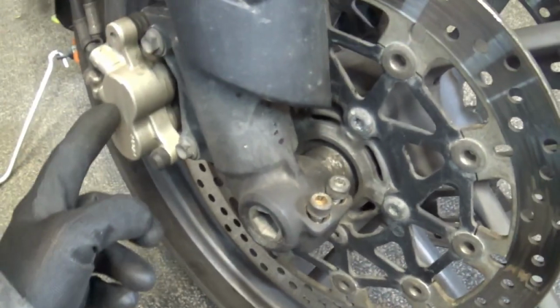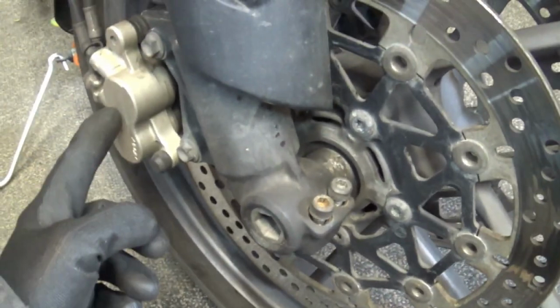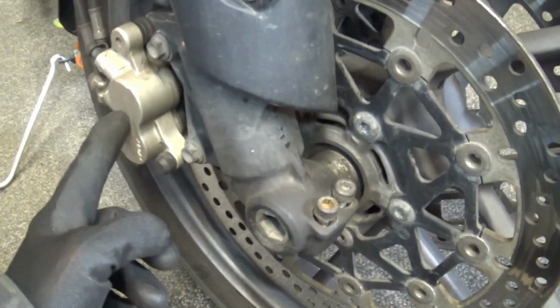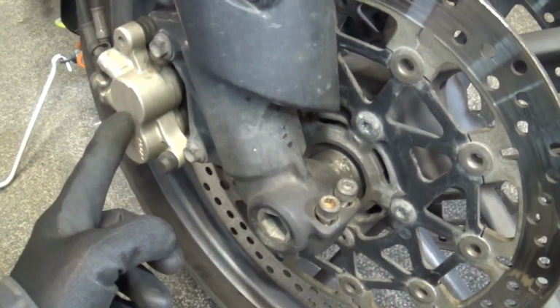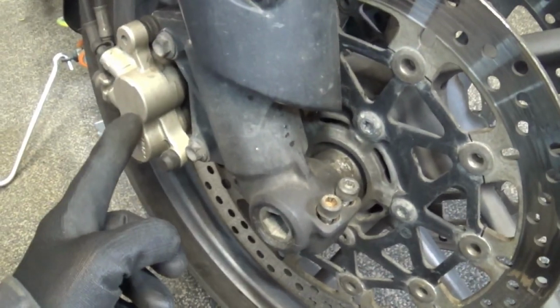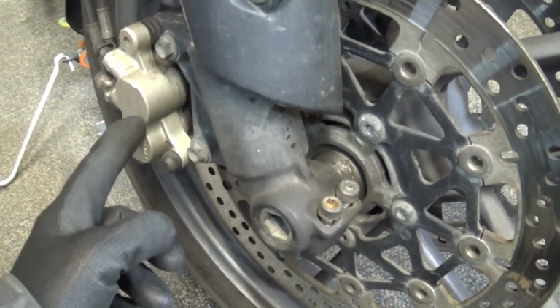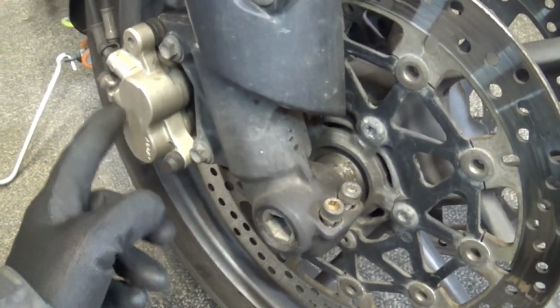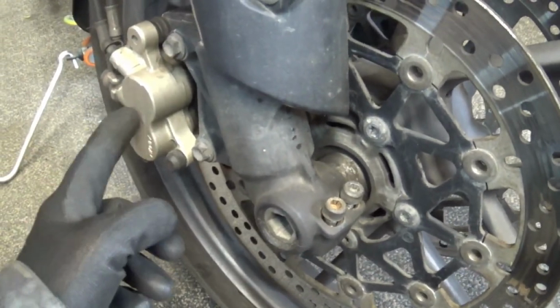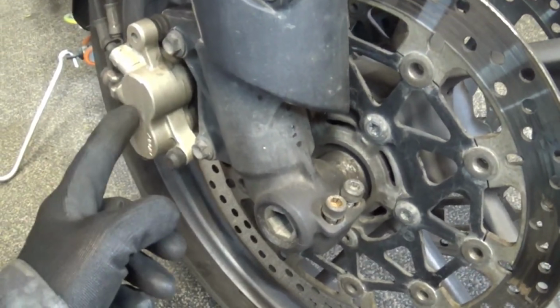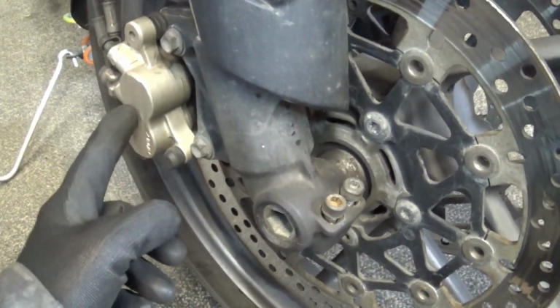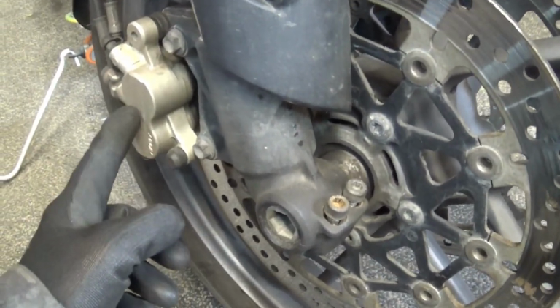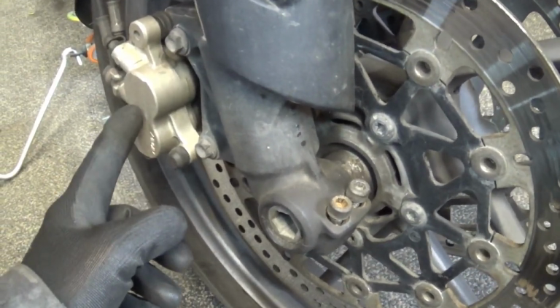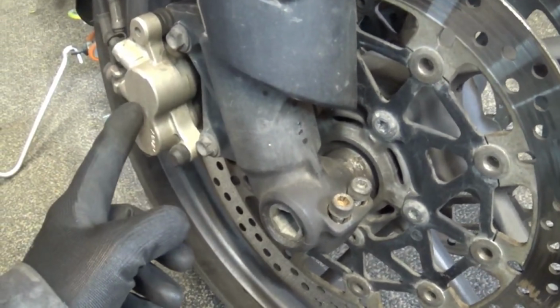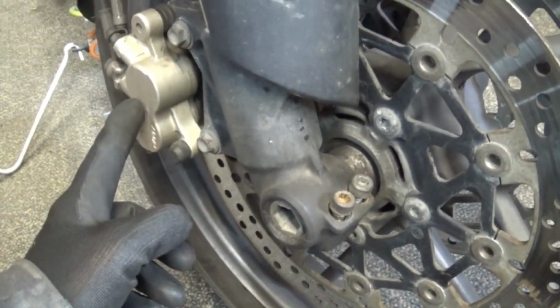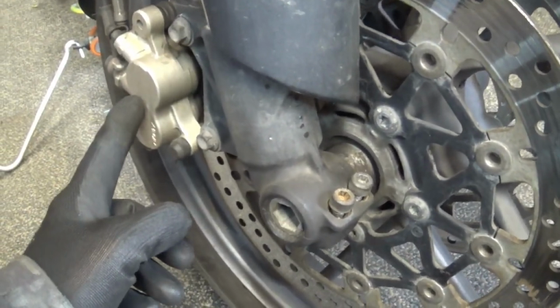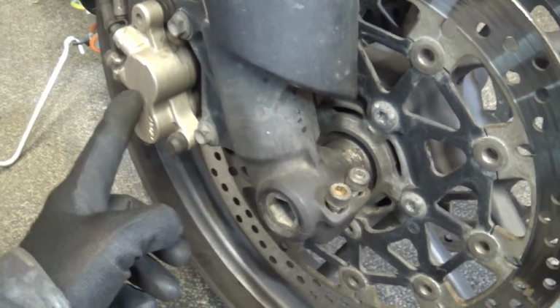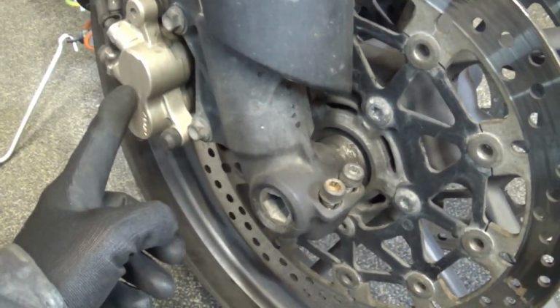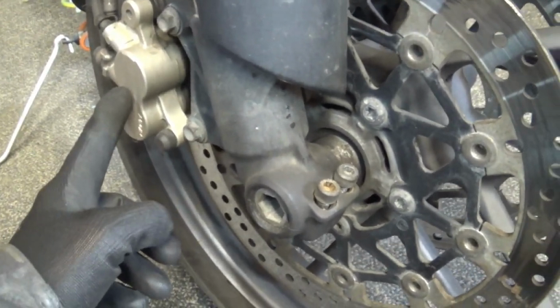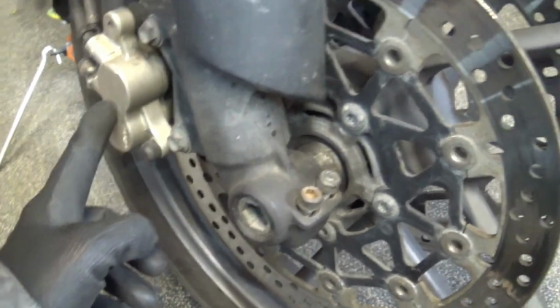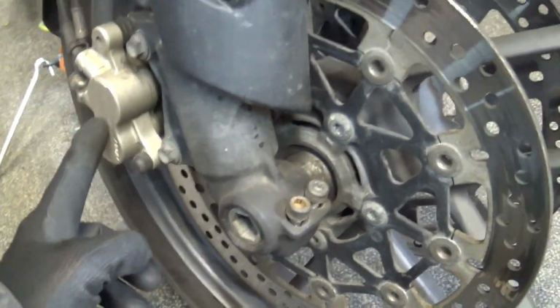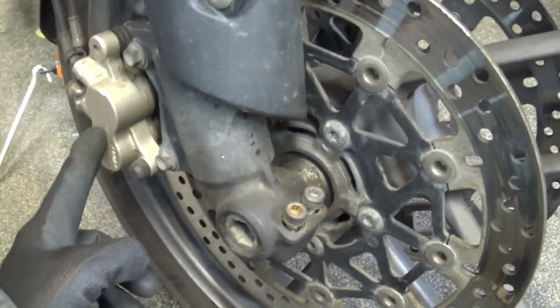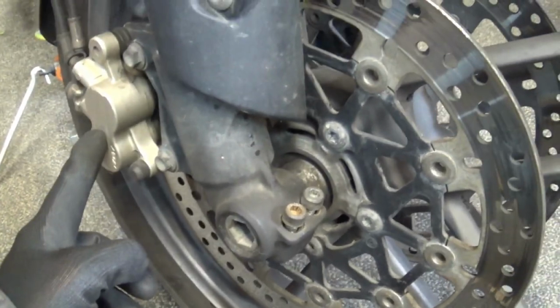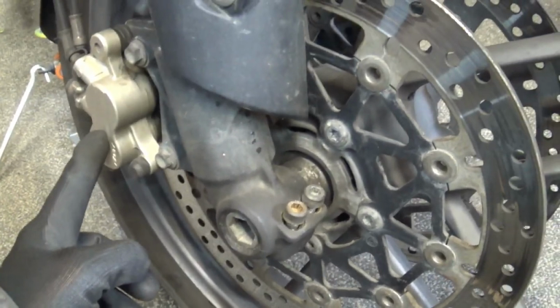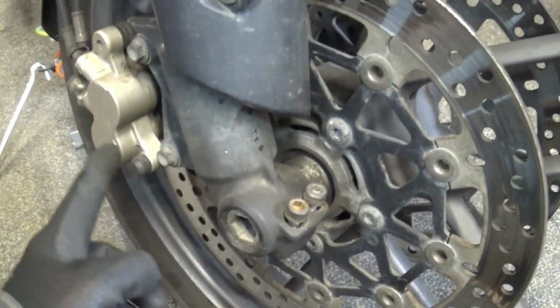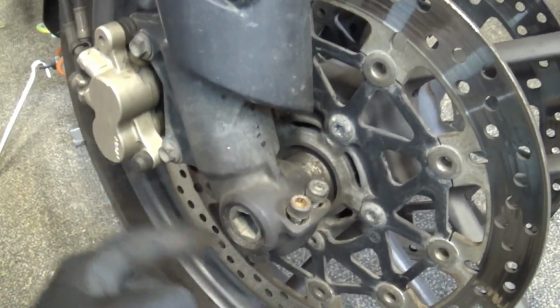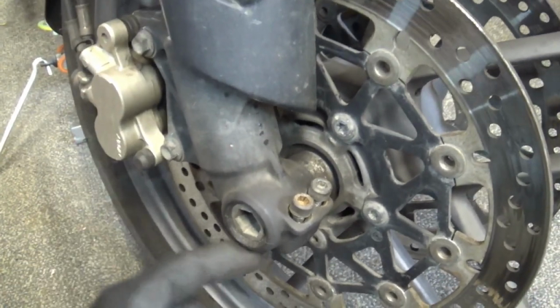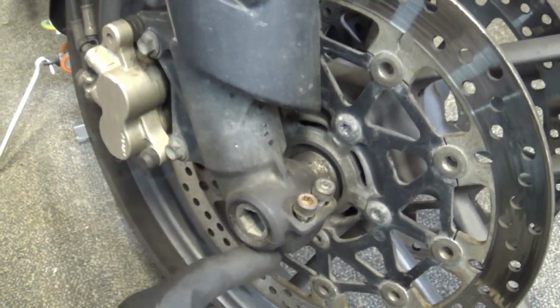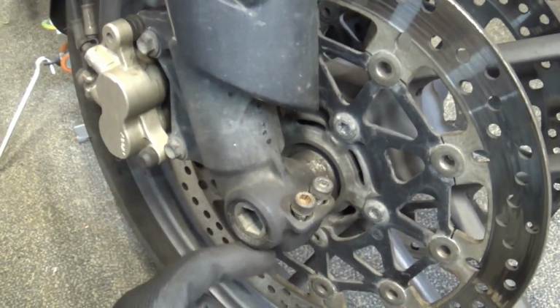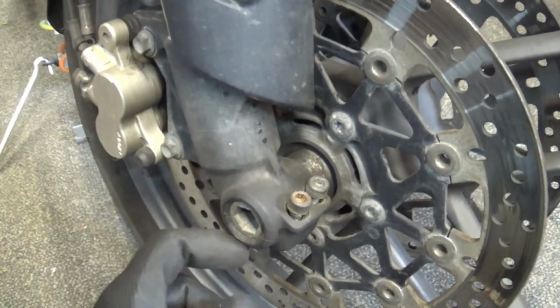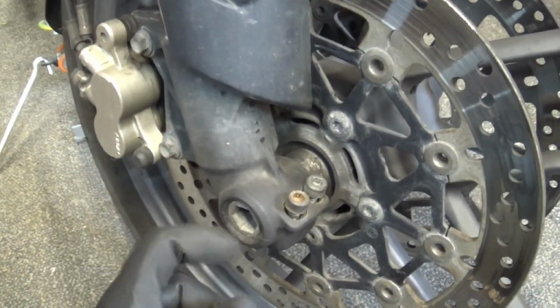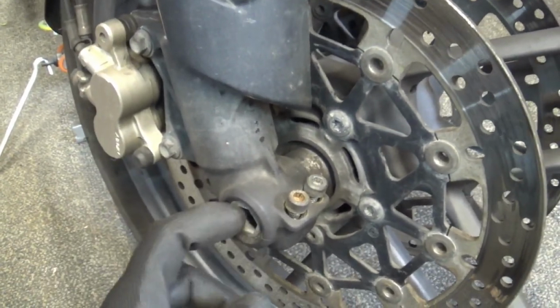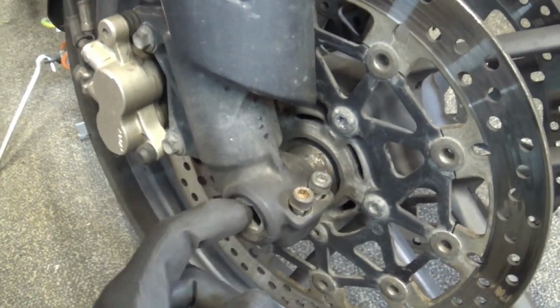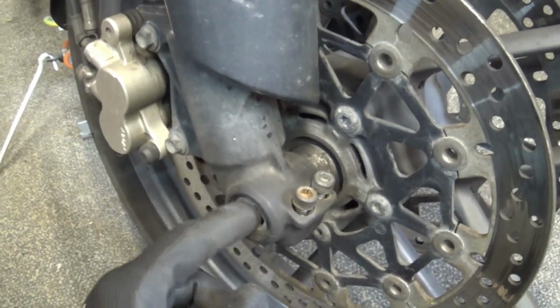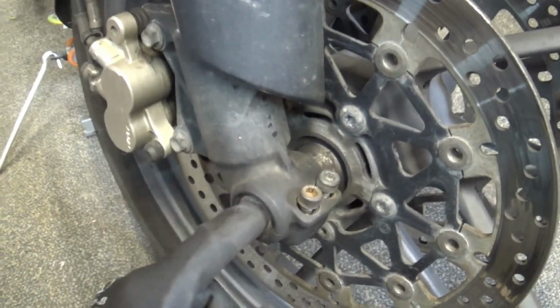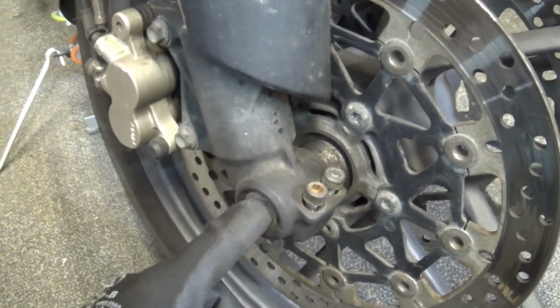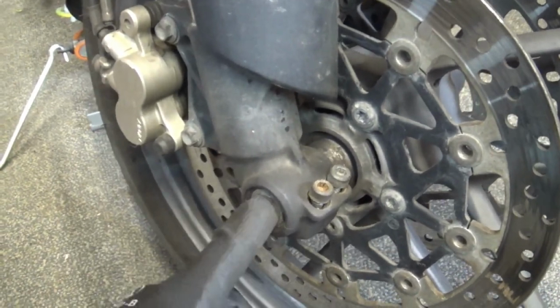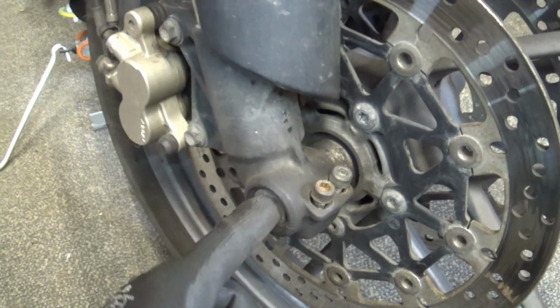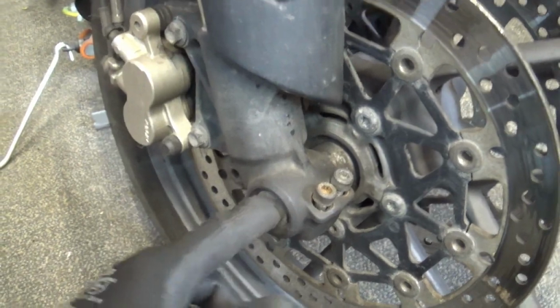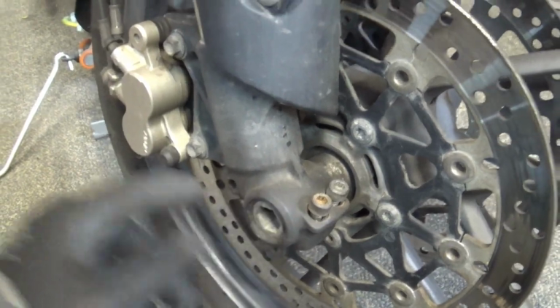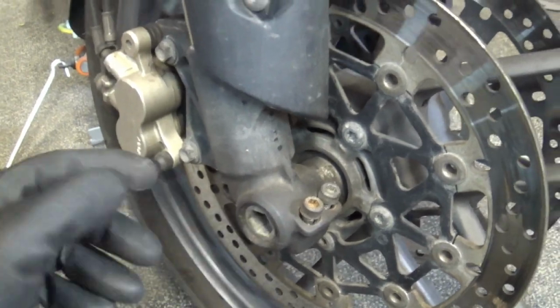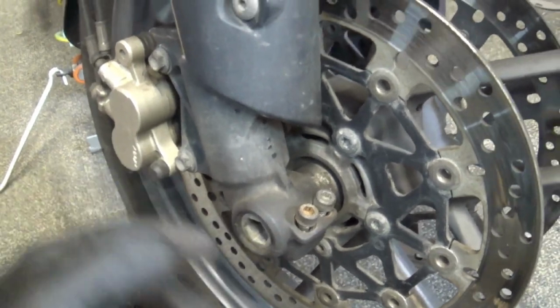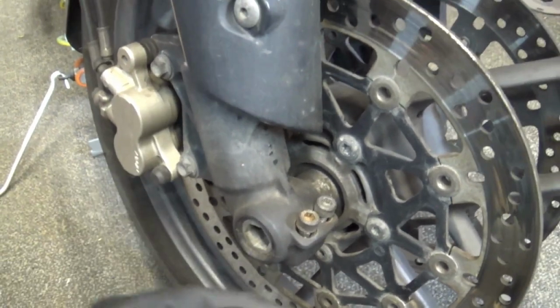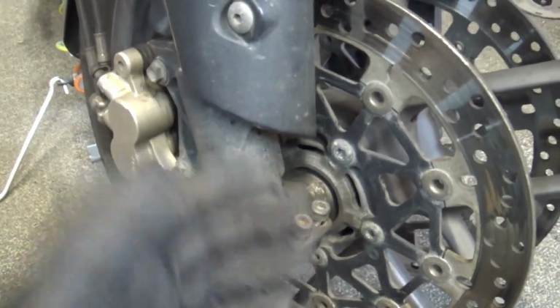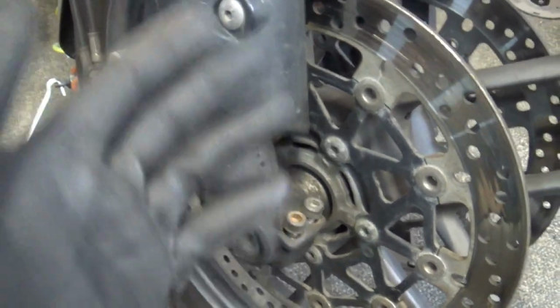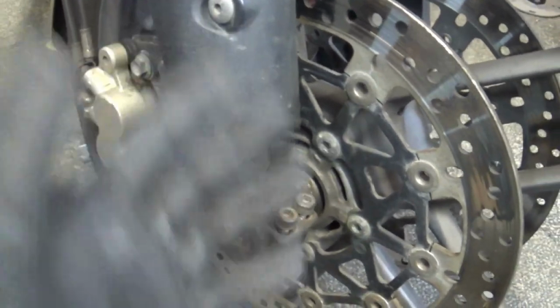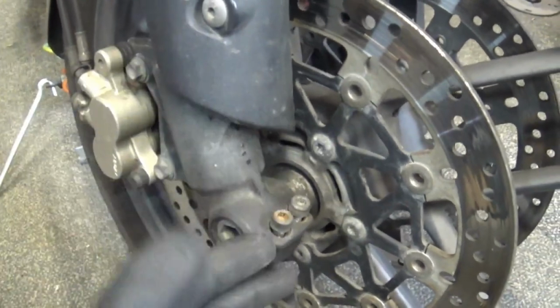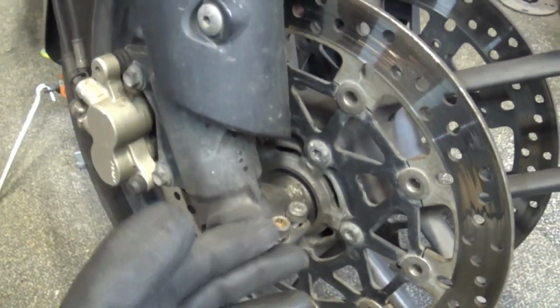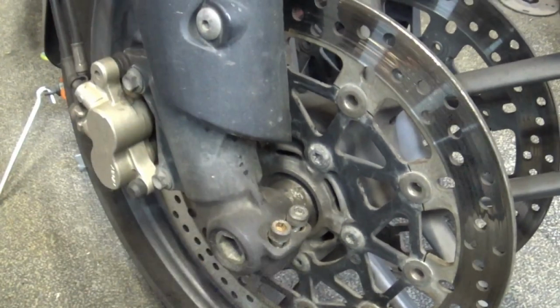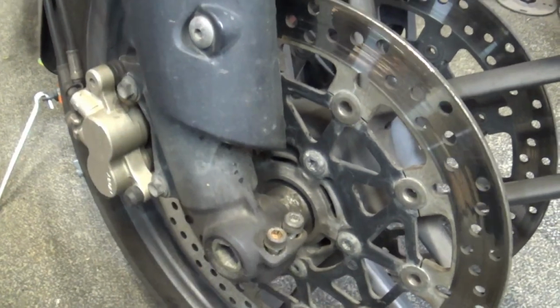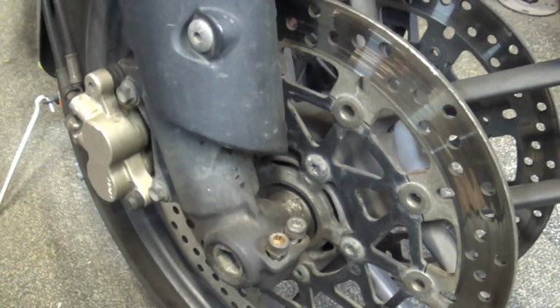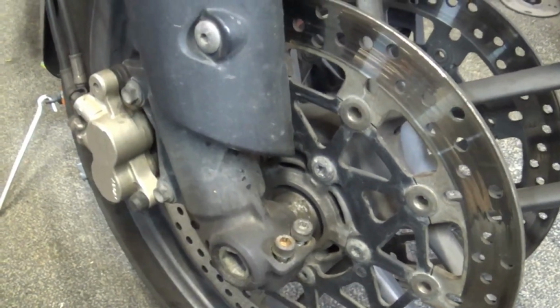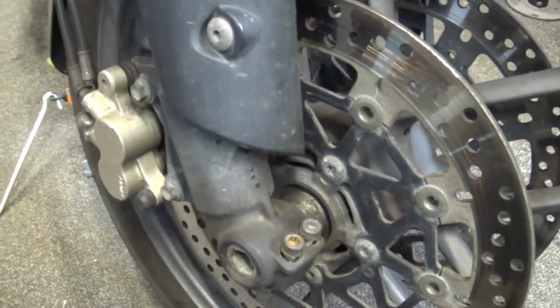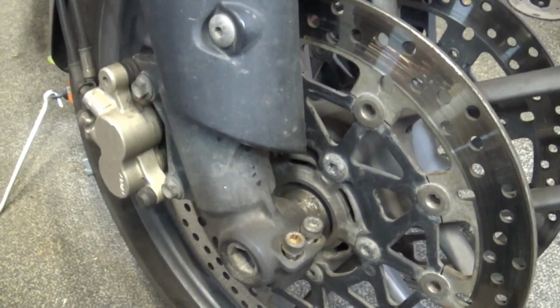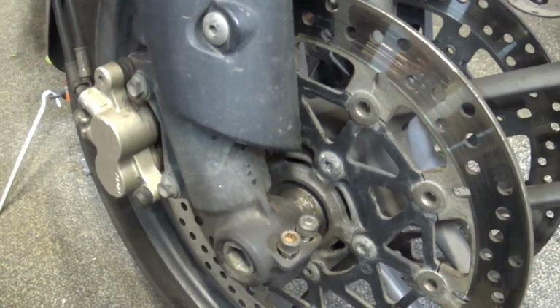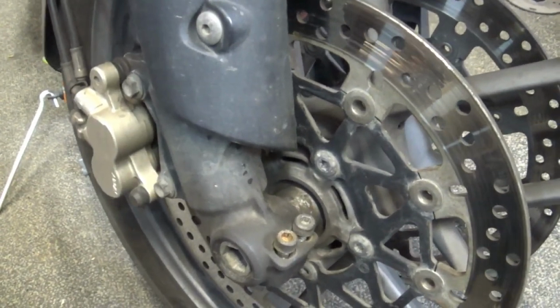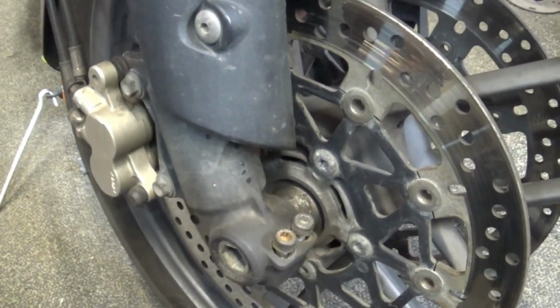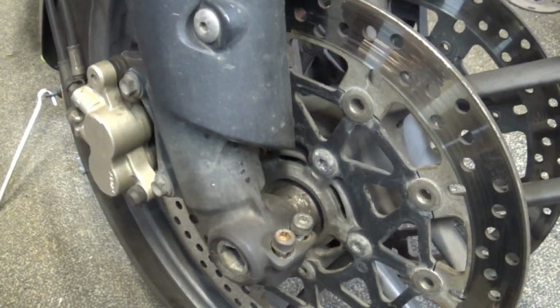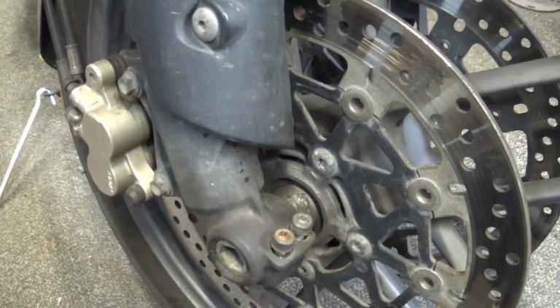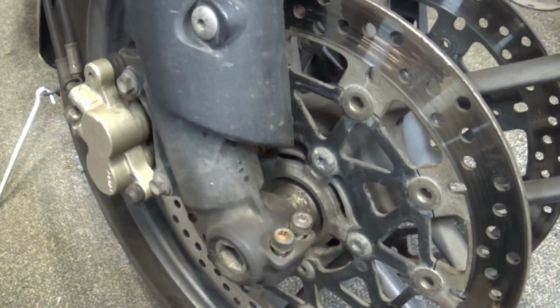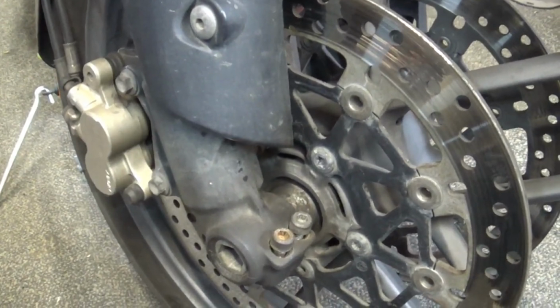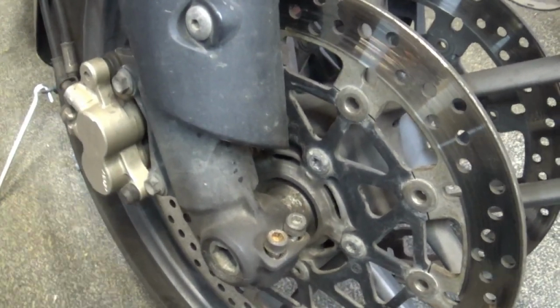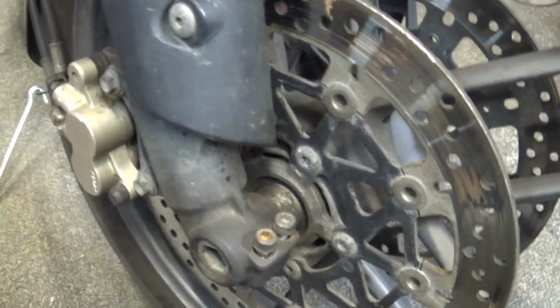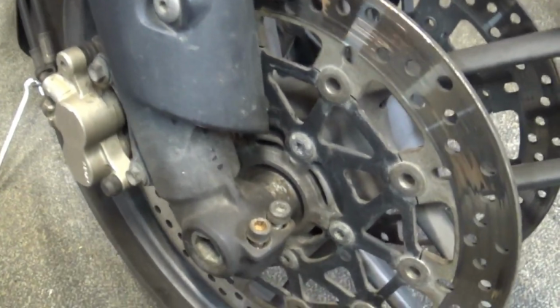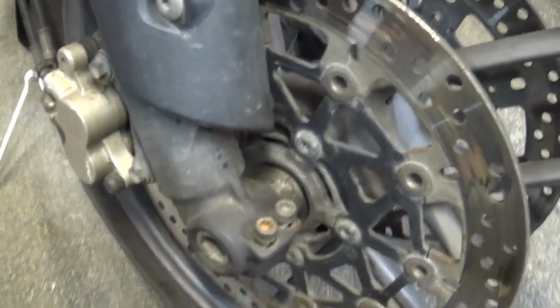You need to loosen up the pinch bolts, remove the brake calipers from both sides, and remove the axle. Once you do that the wheel pops out. Let's get it done.